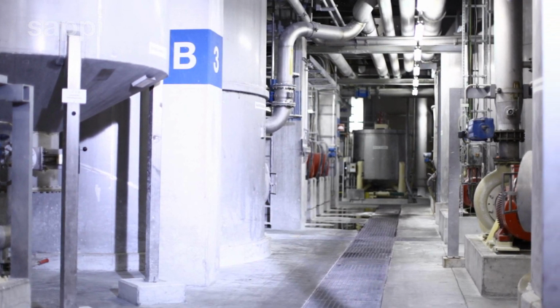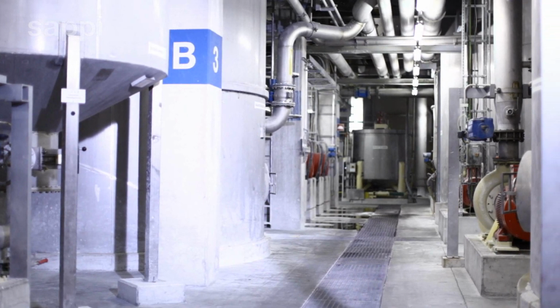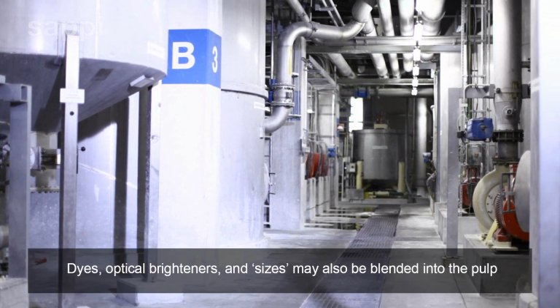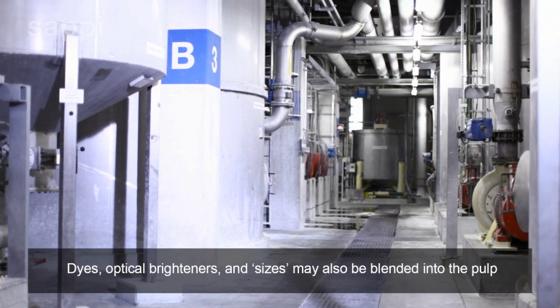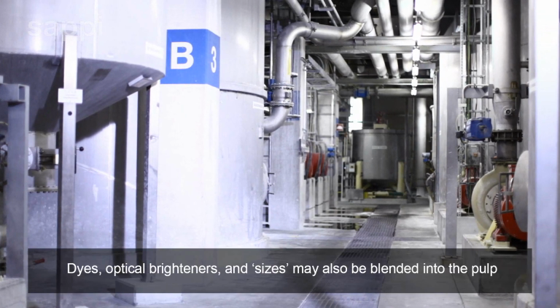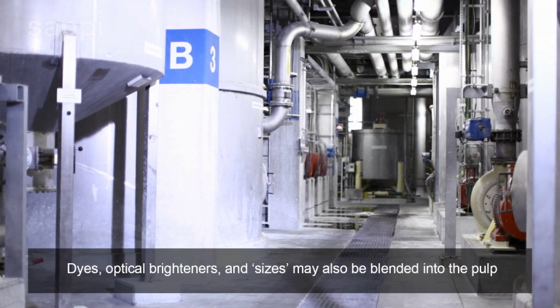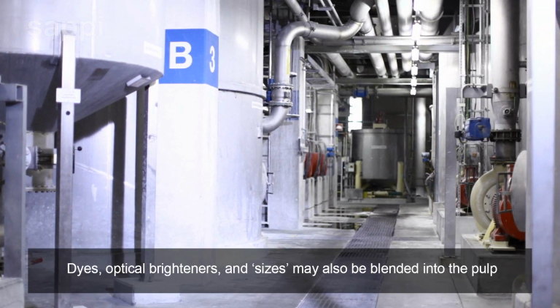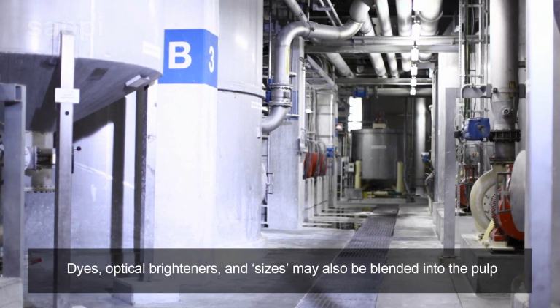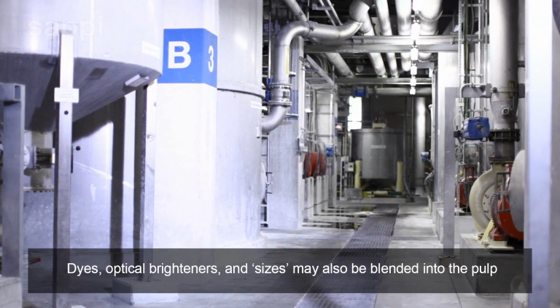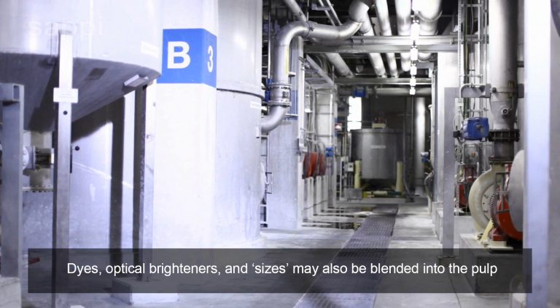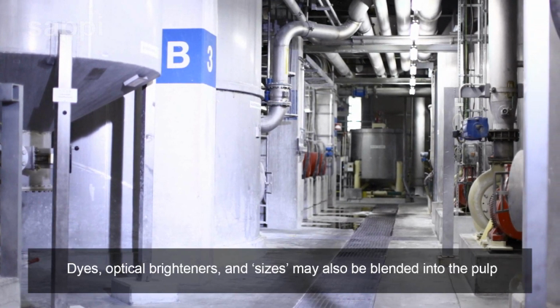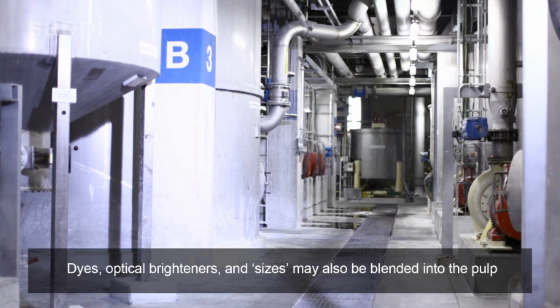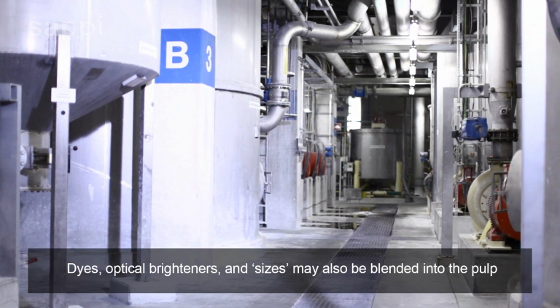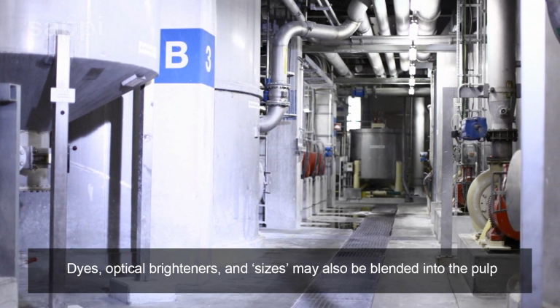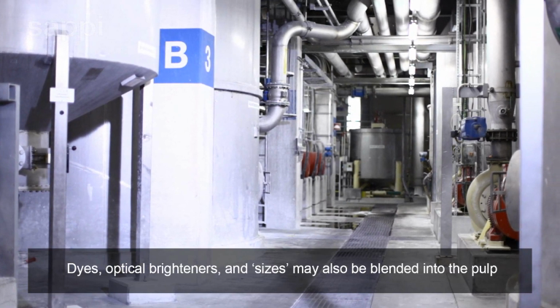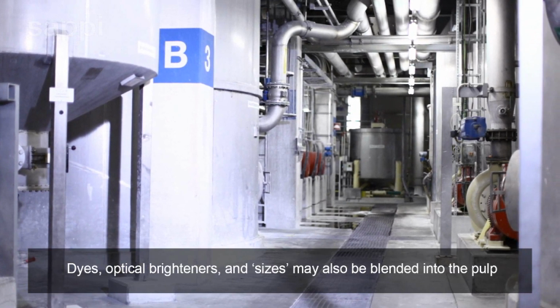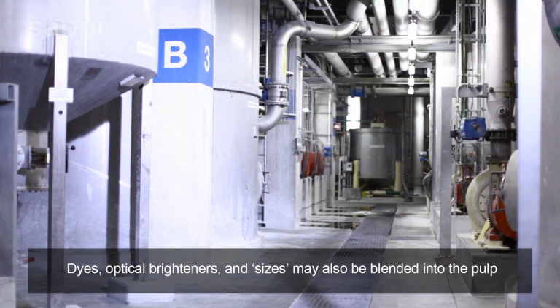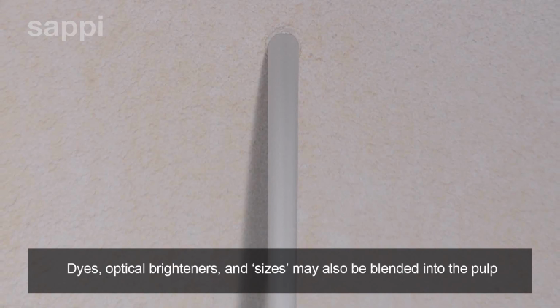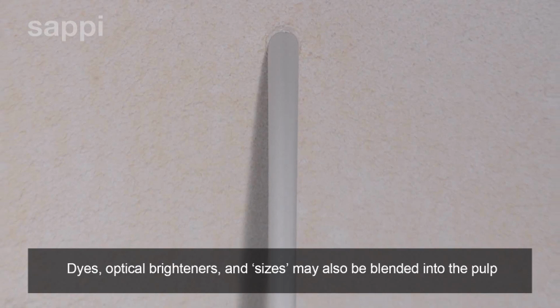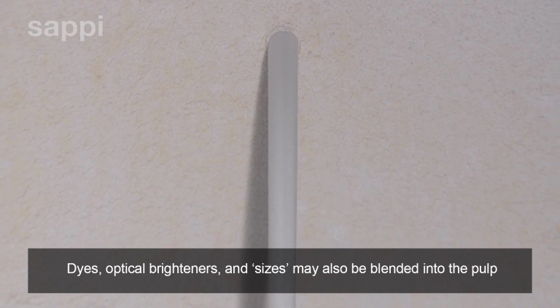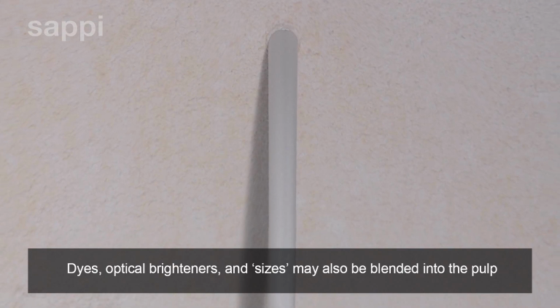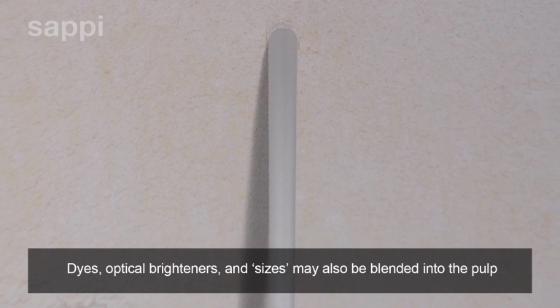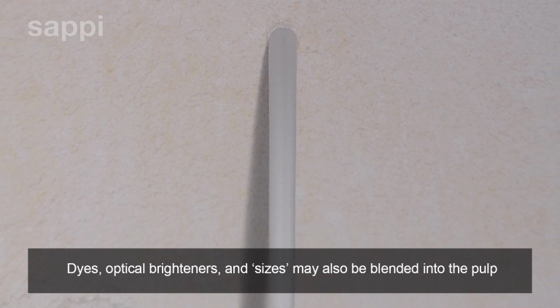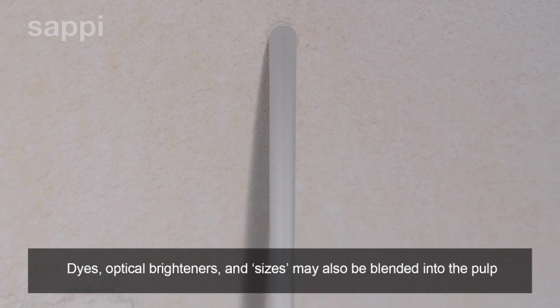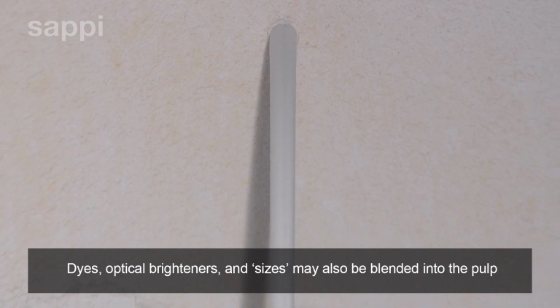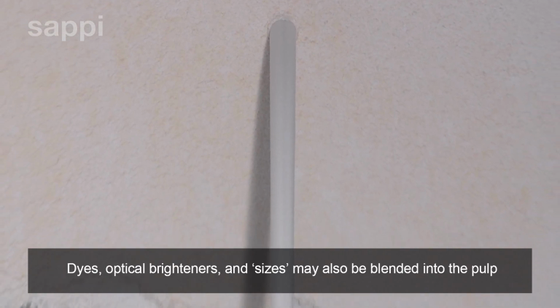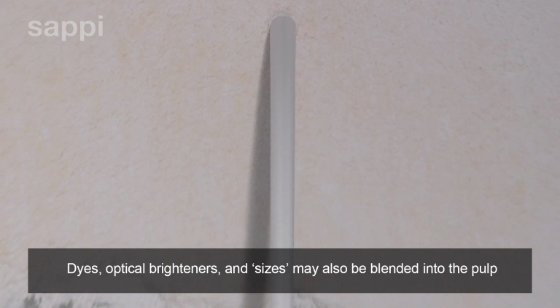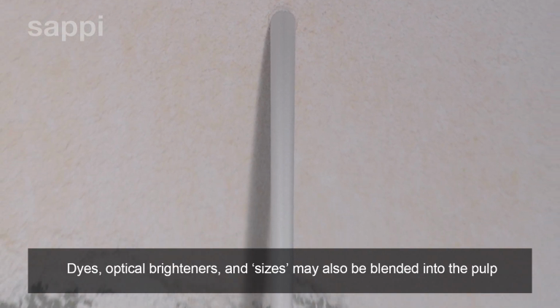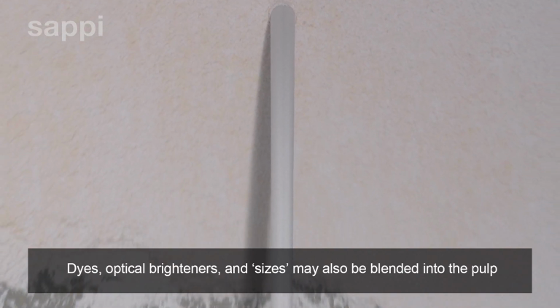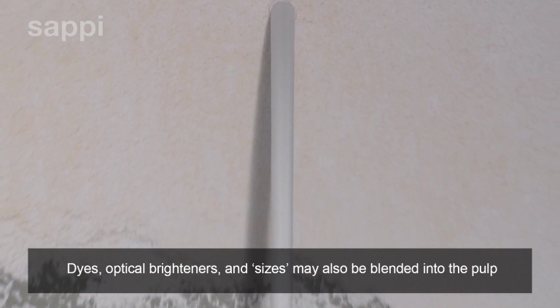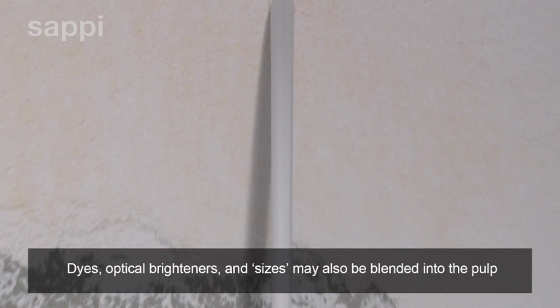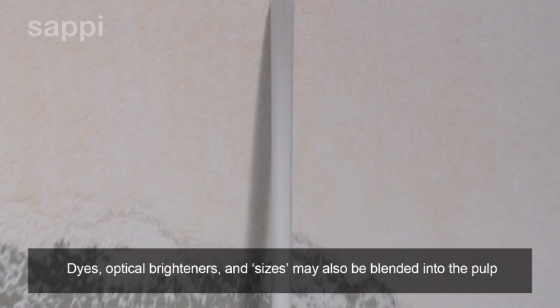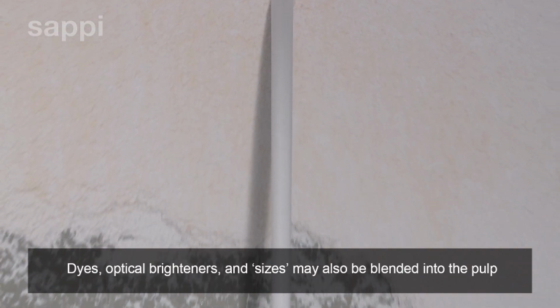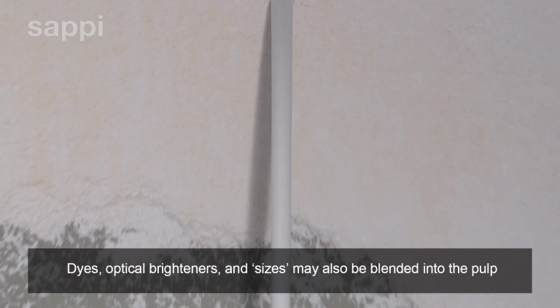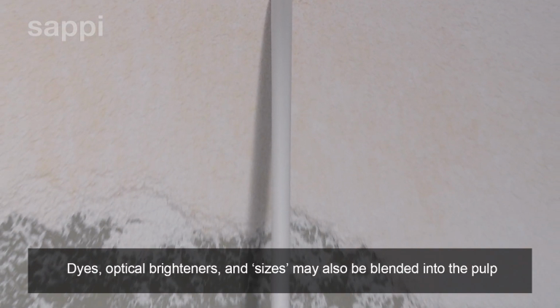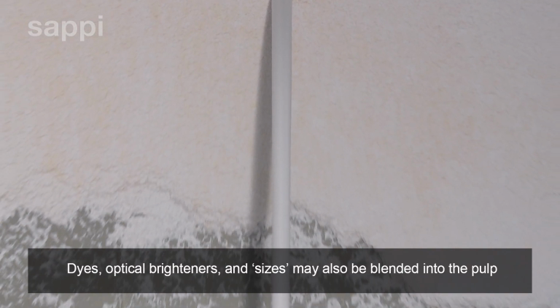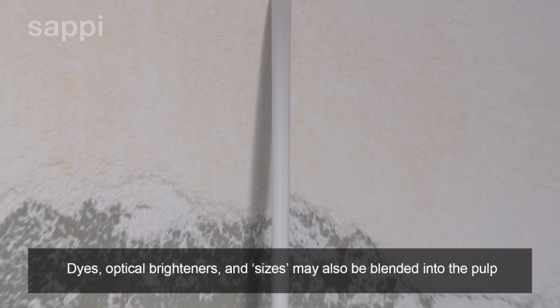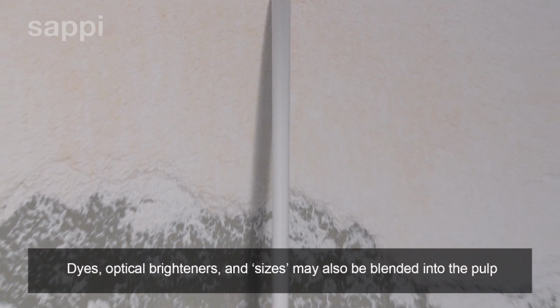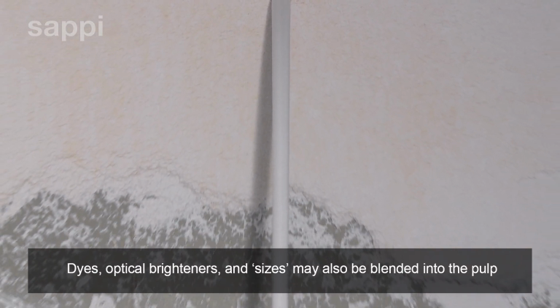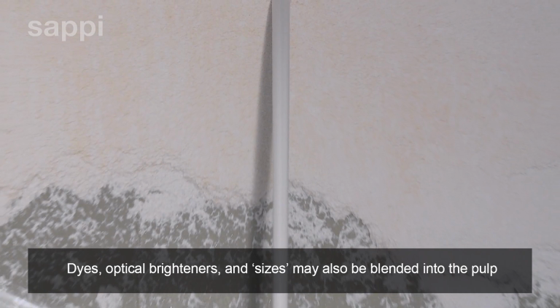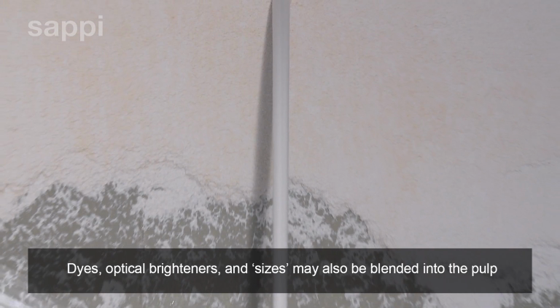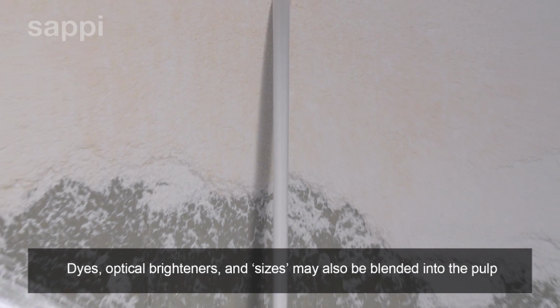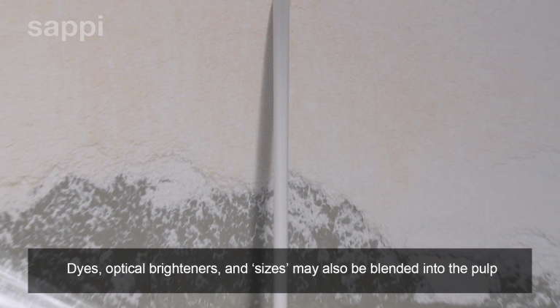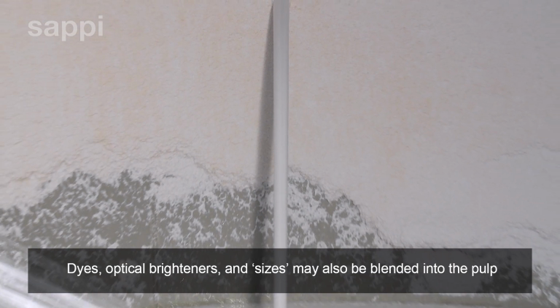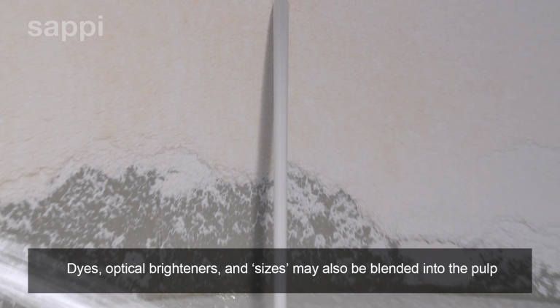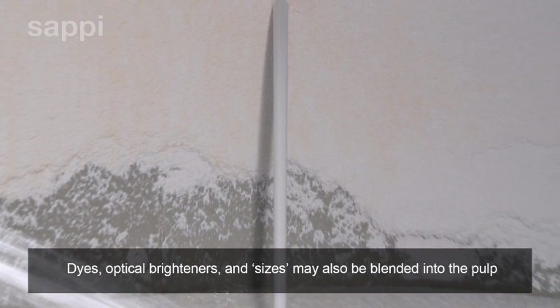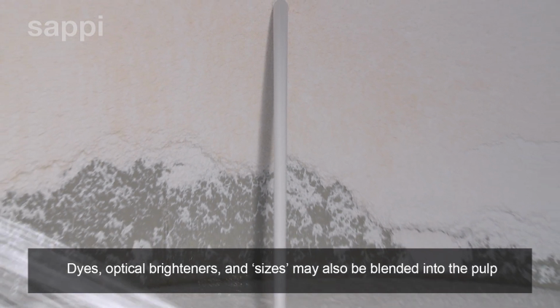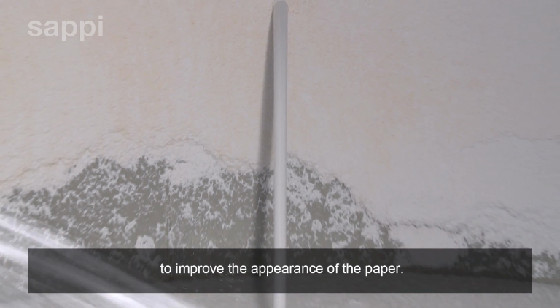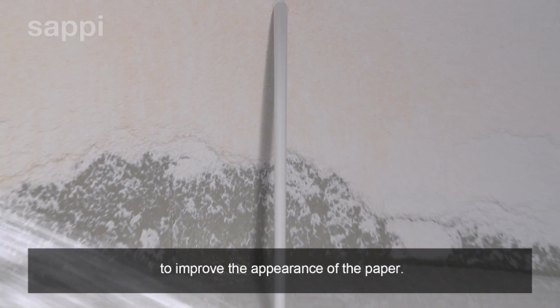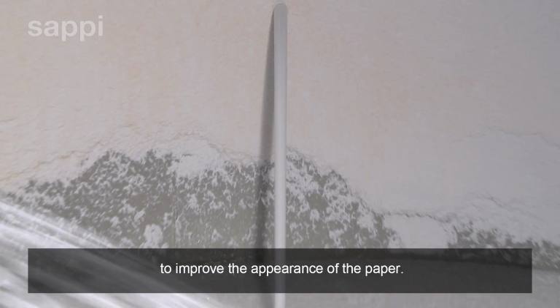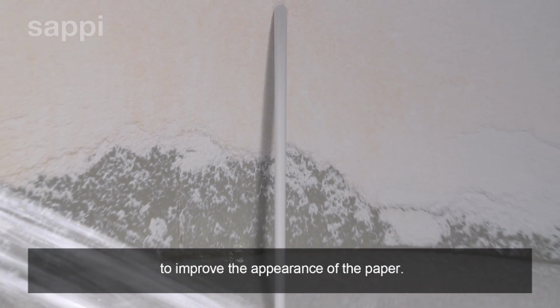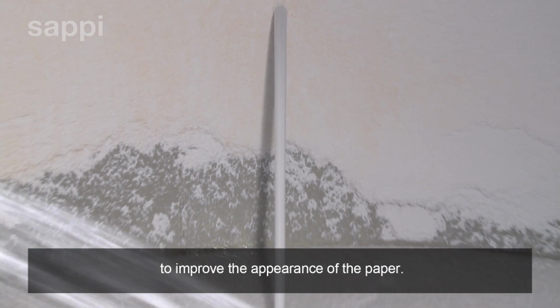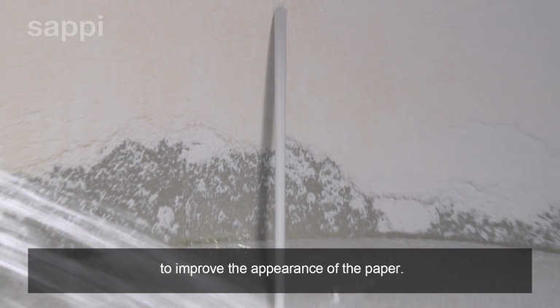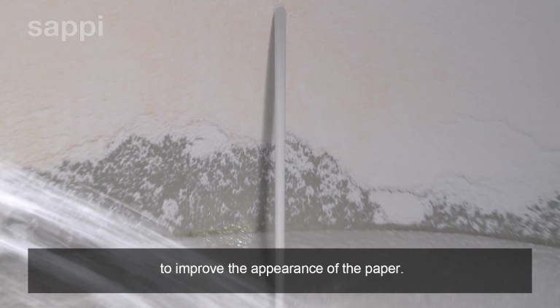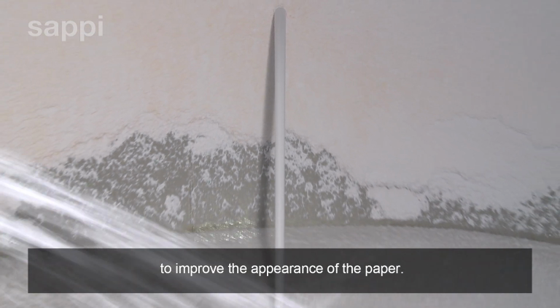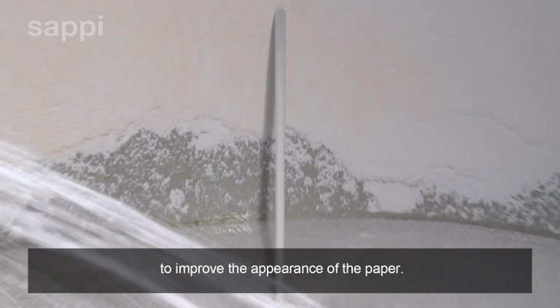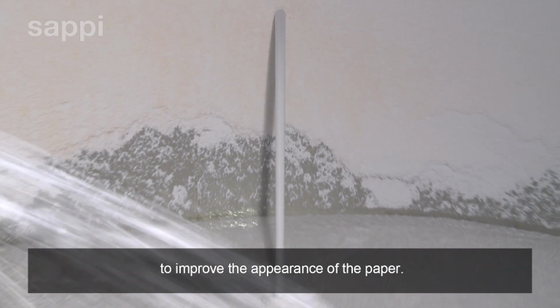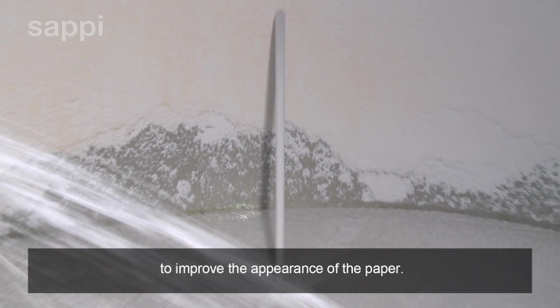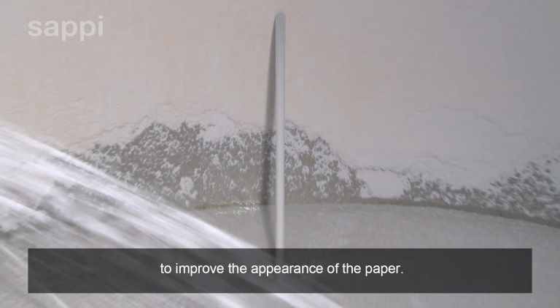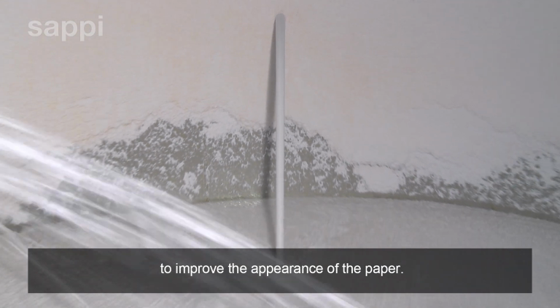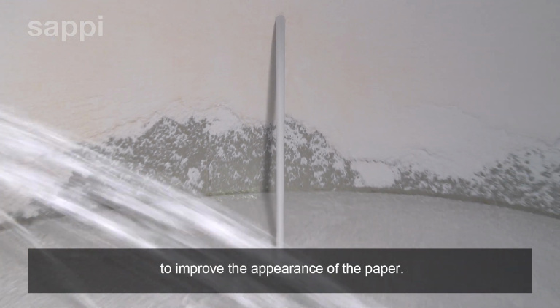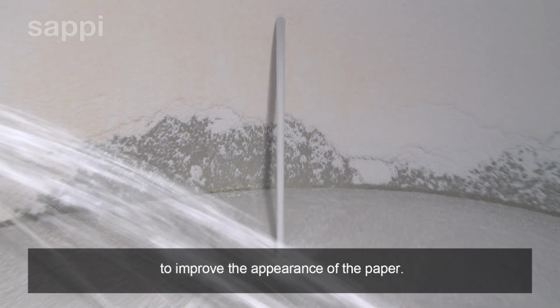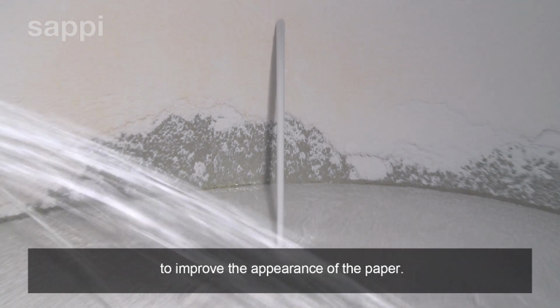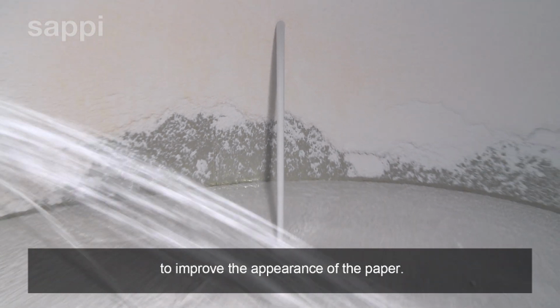Dyes, optical brighteners and sizes may also be blended into the pulp to improve the appearance of the paper.